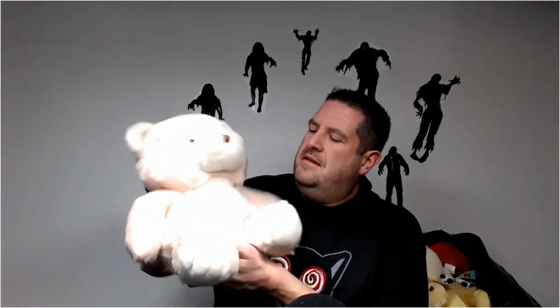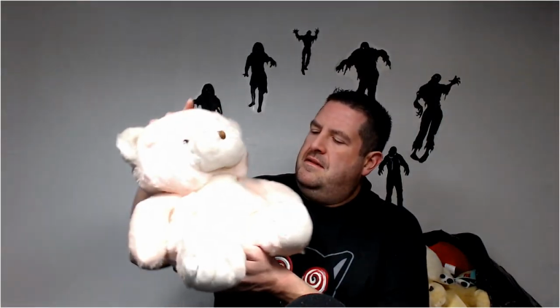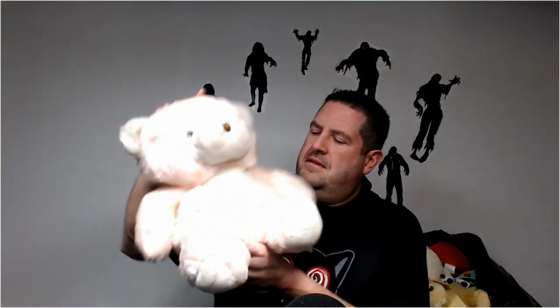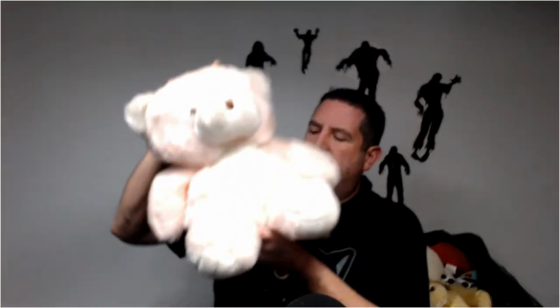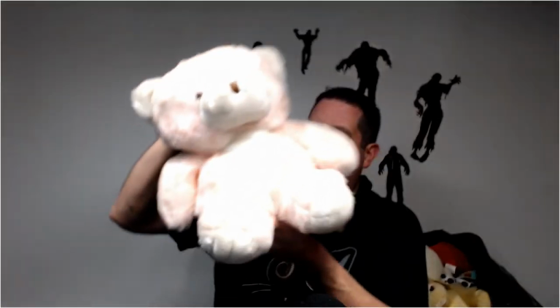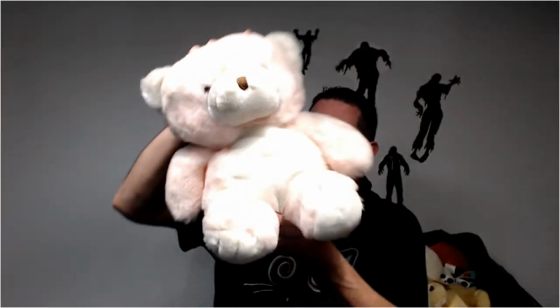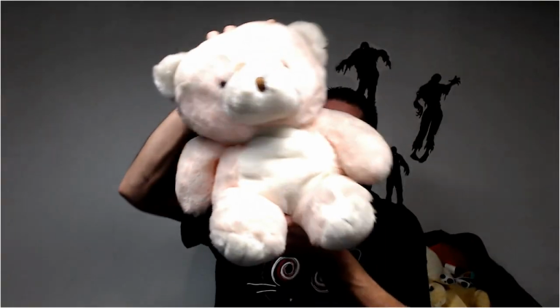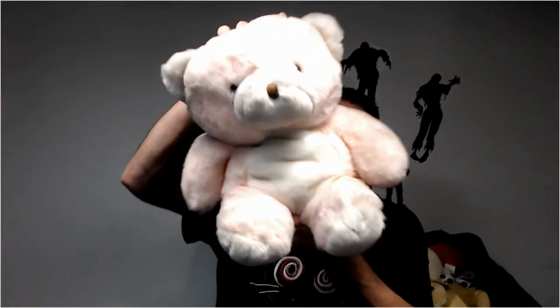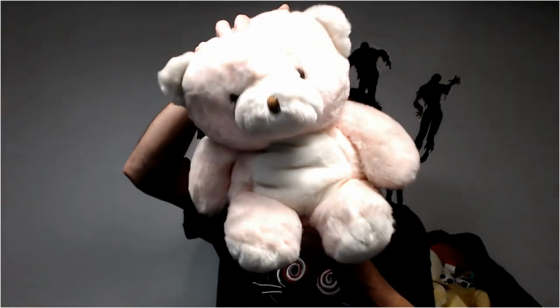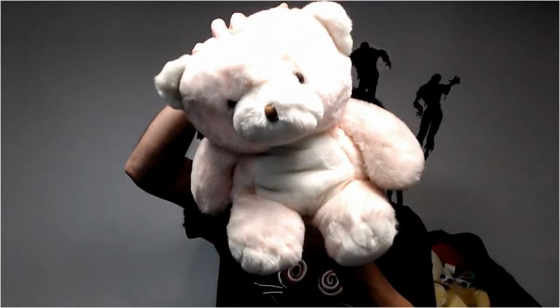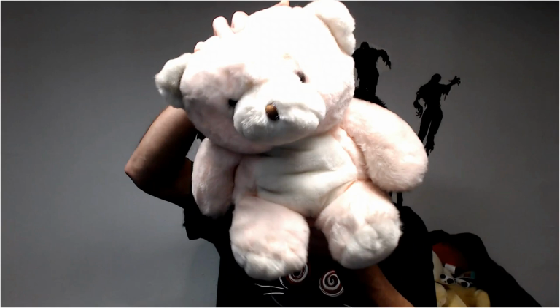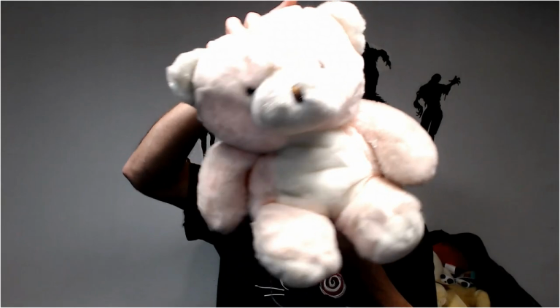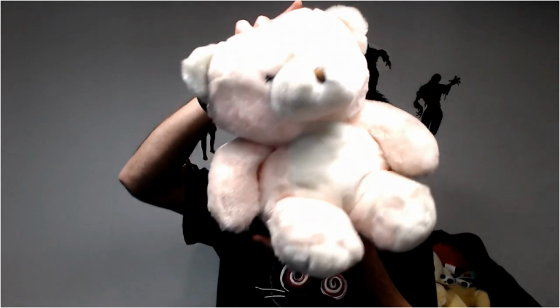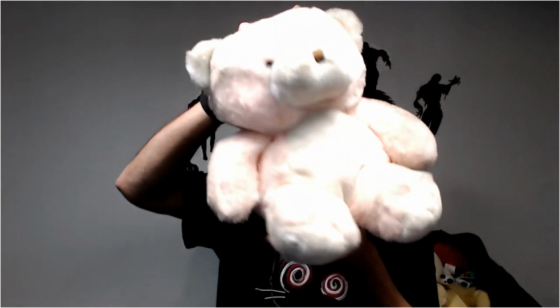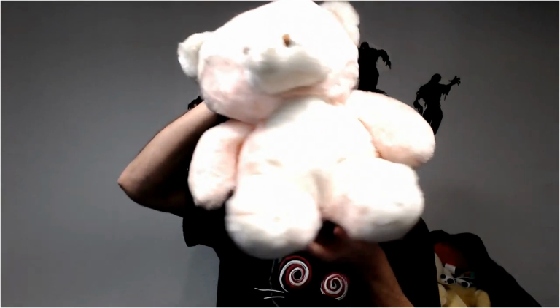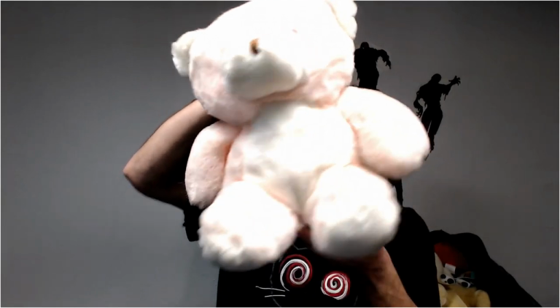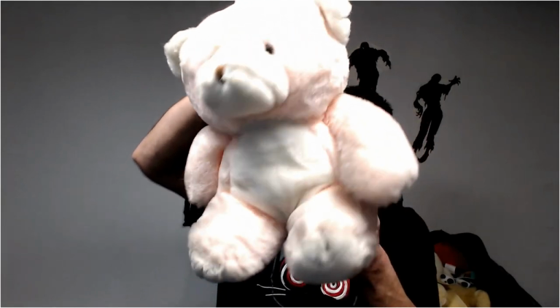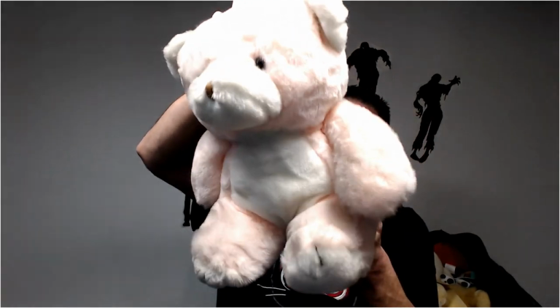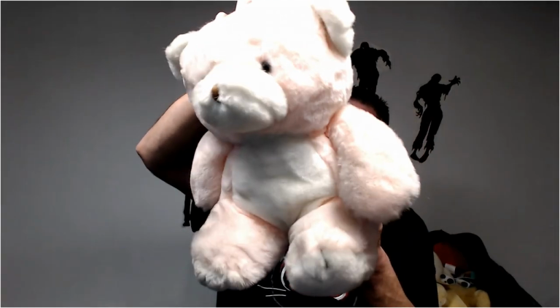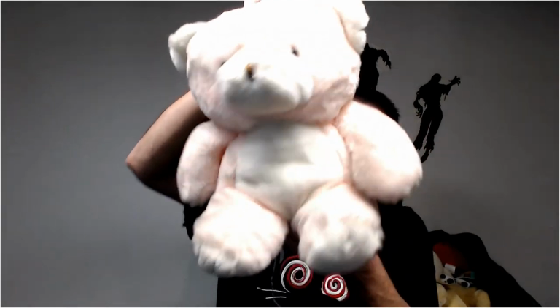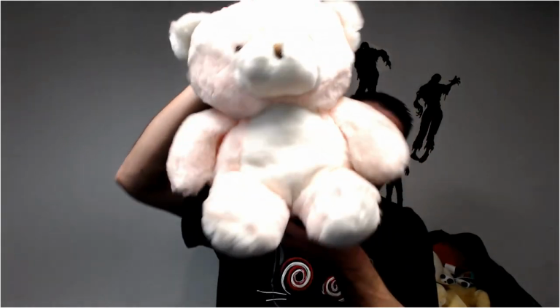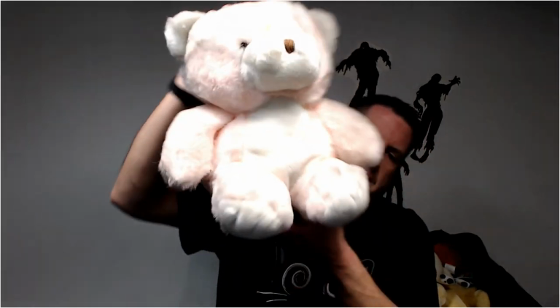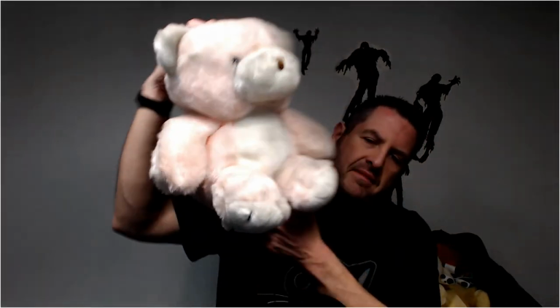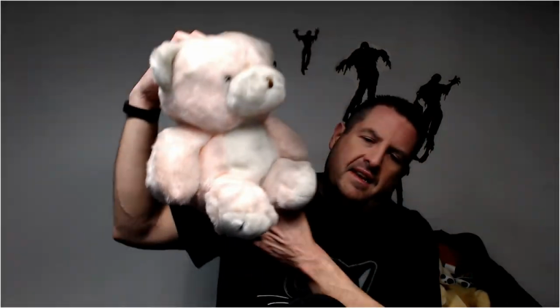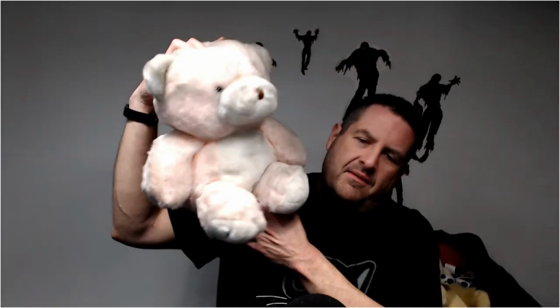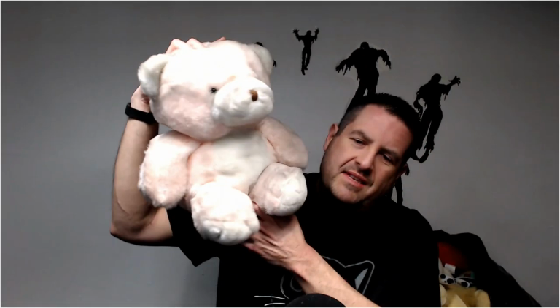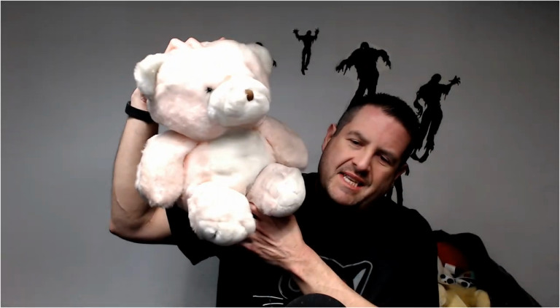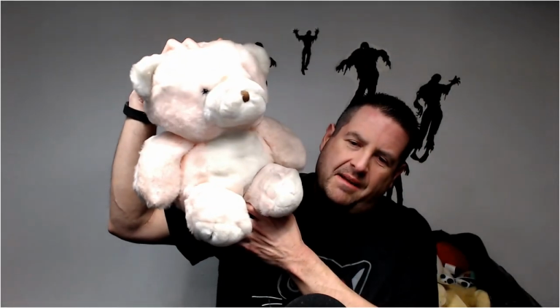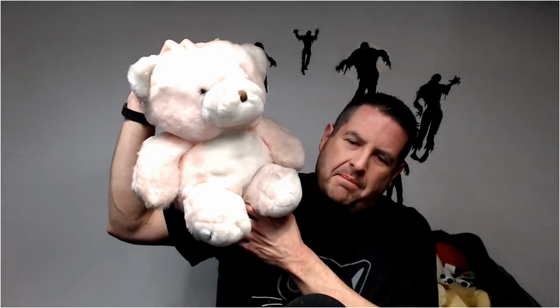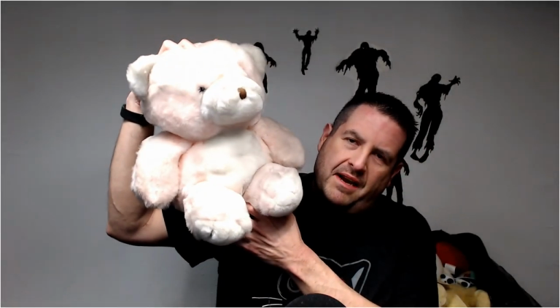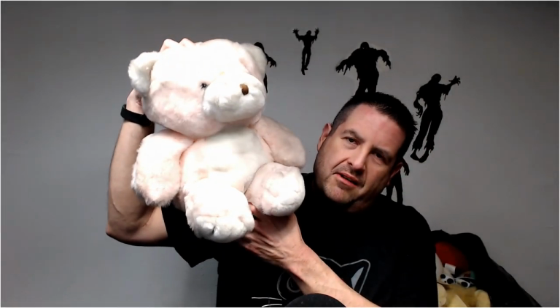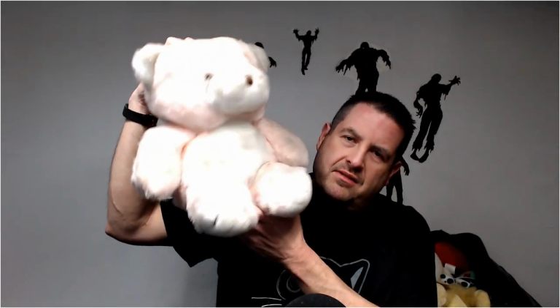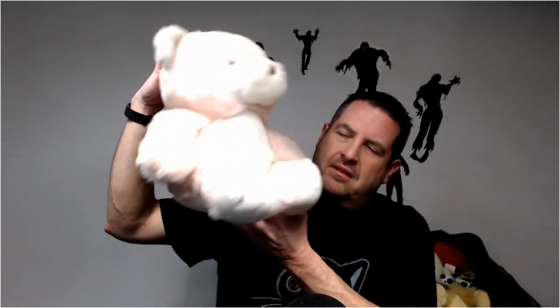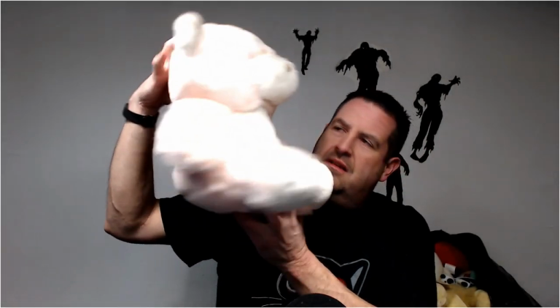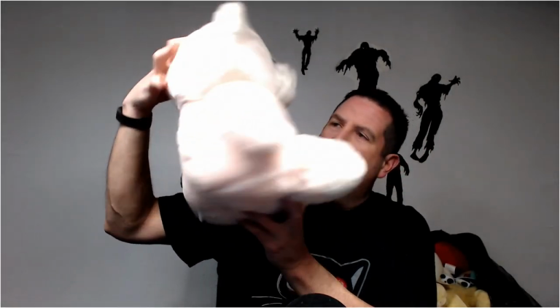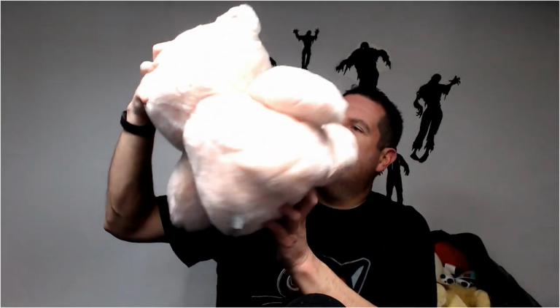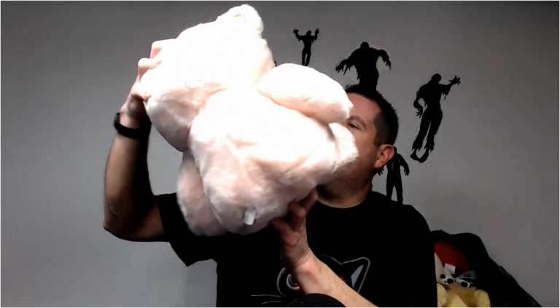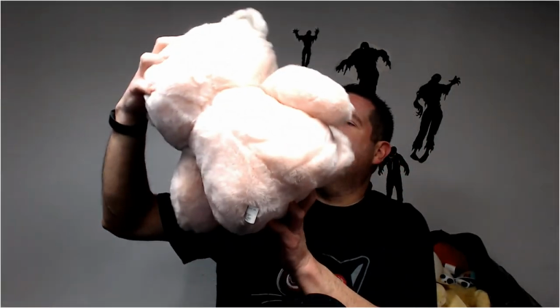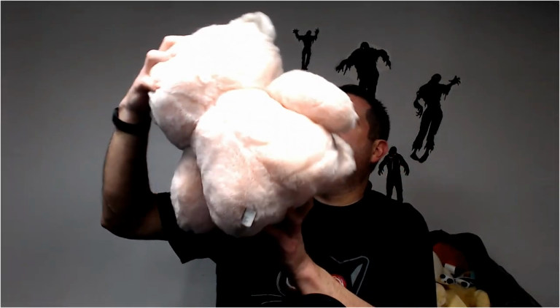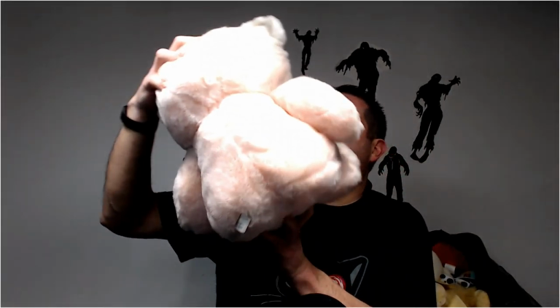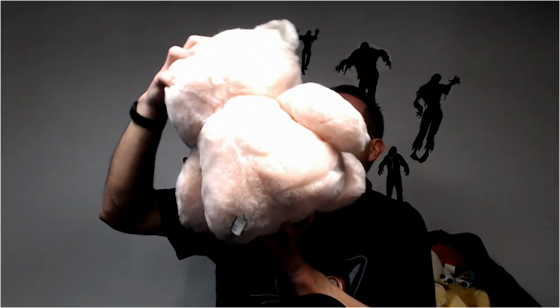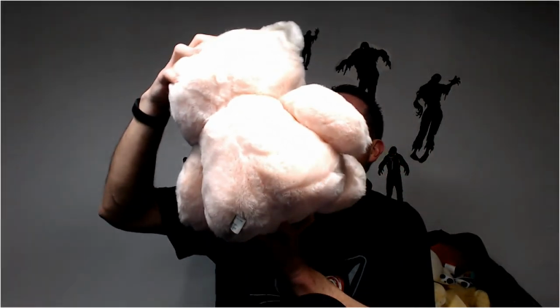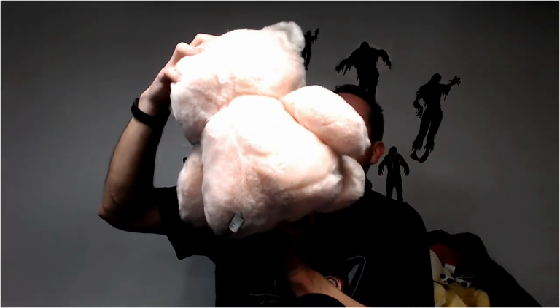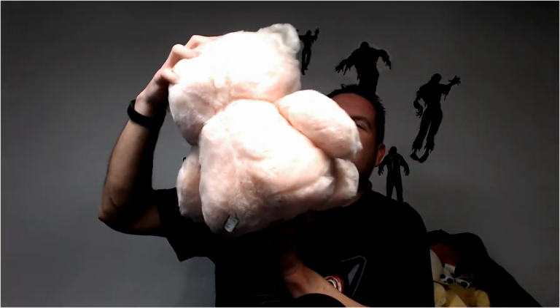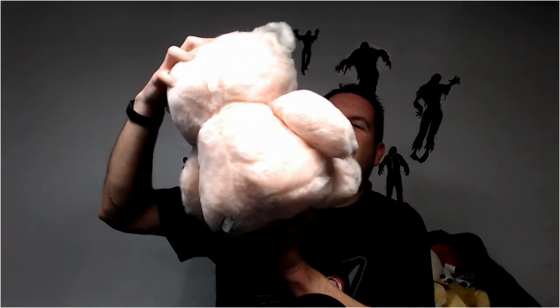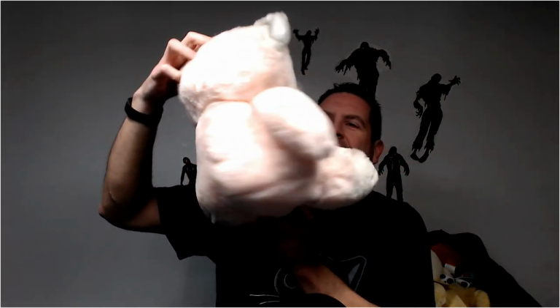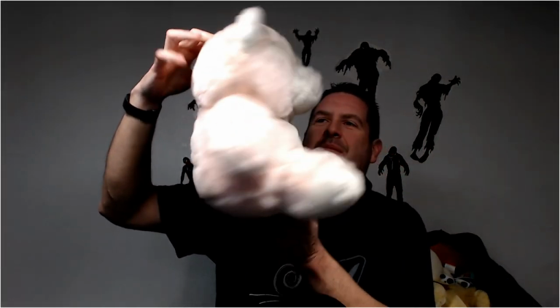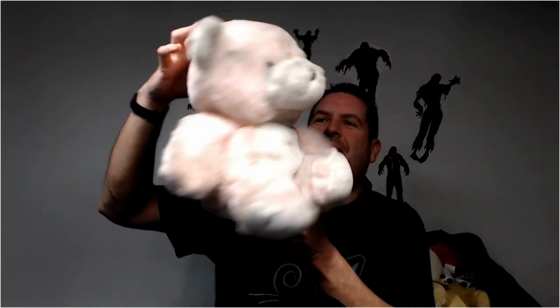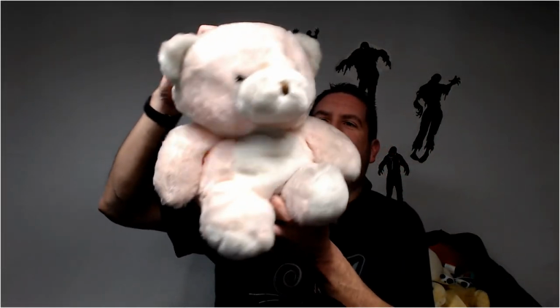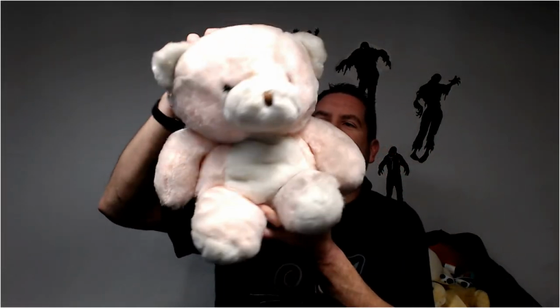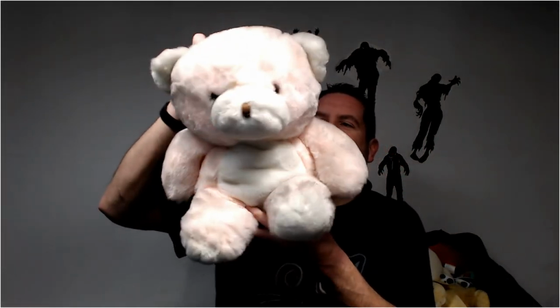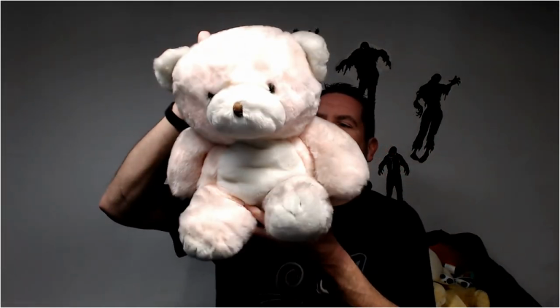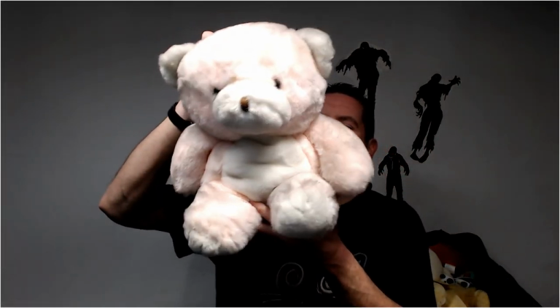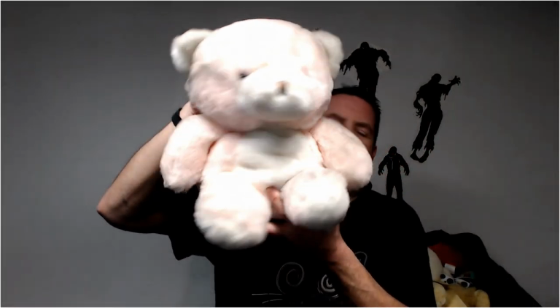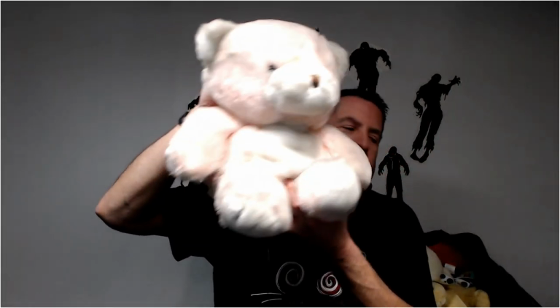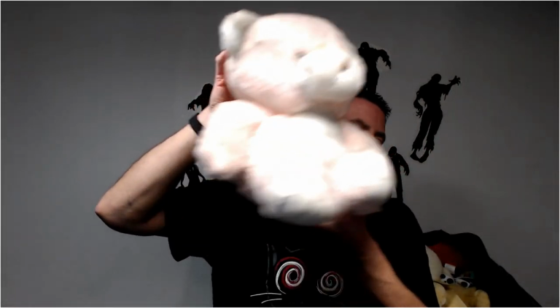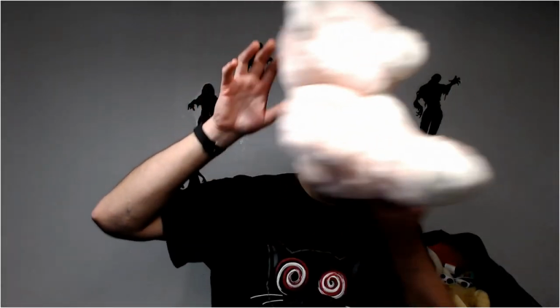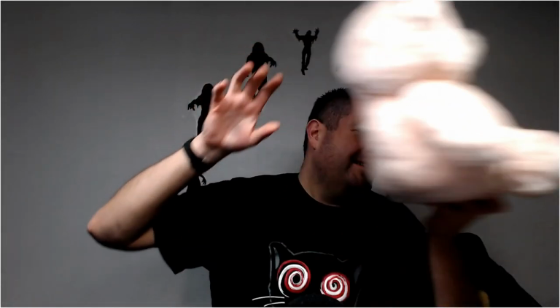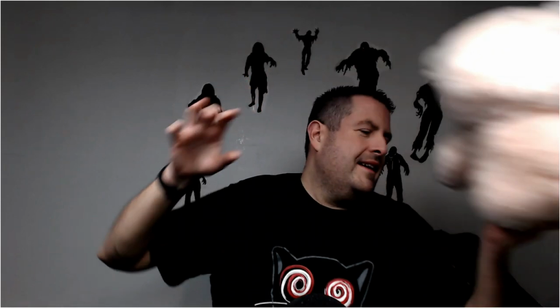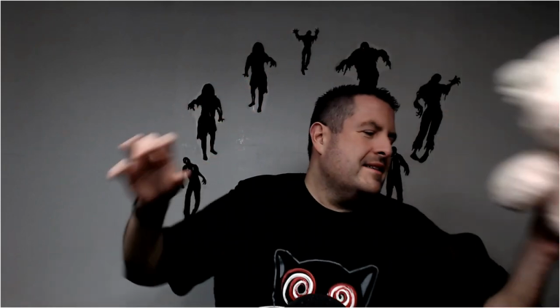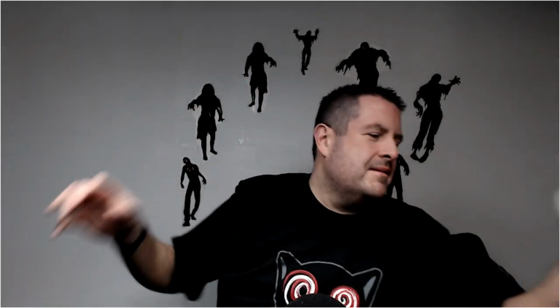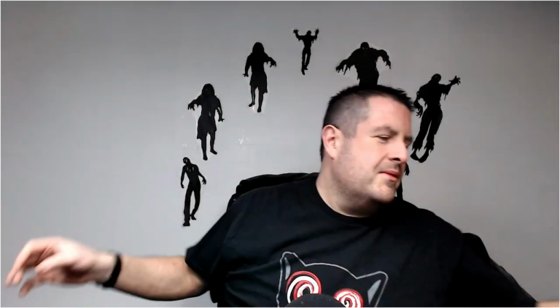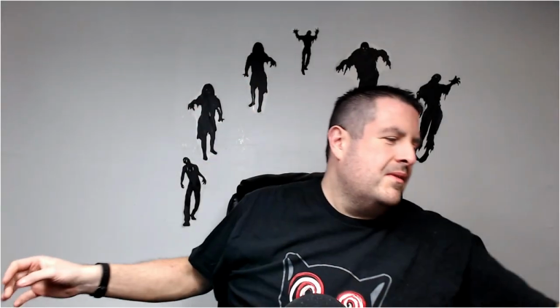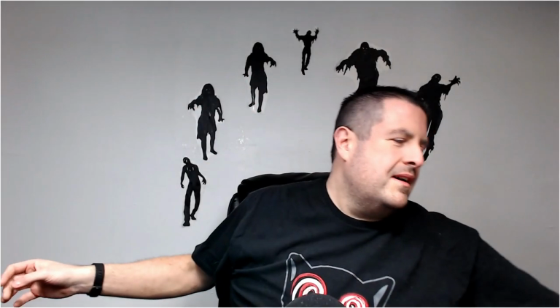Another pink bear — getting sick of bears. Don't tell anybody. Yeah, he has to be washed.